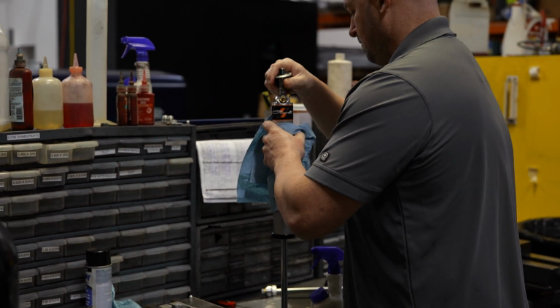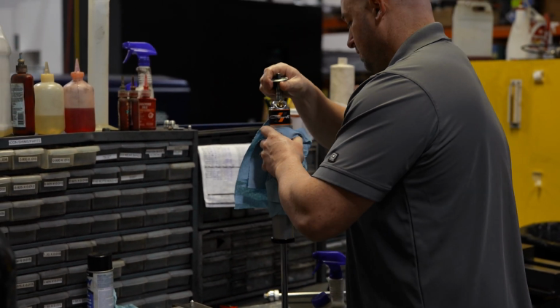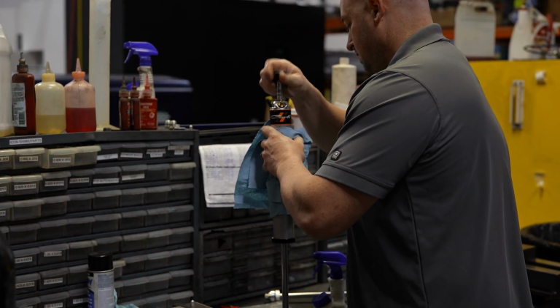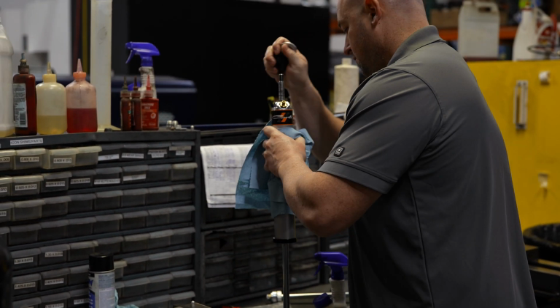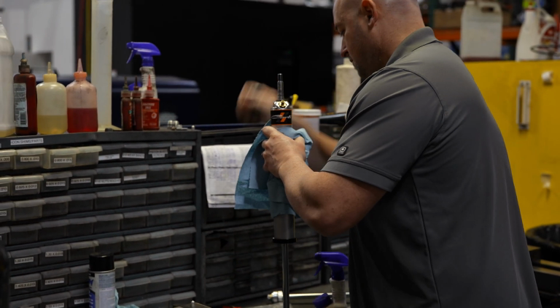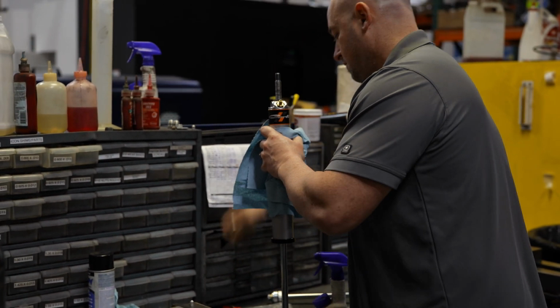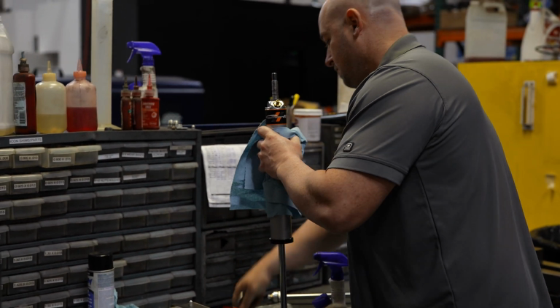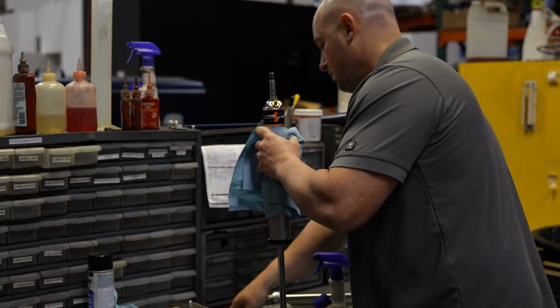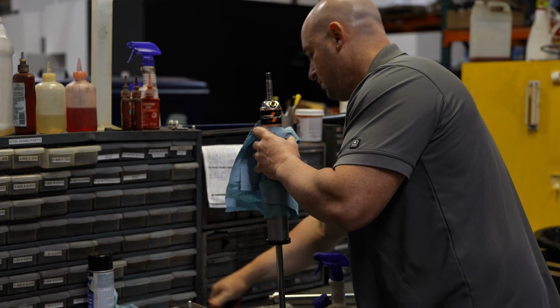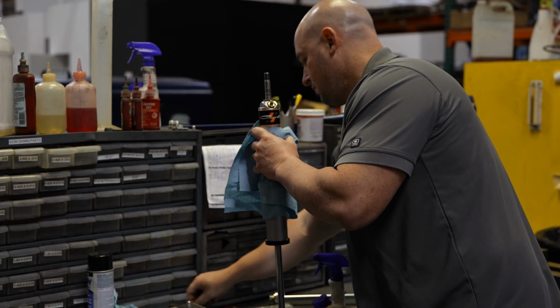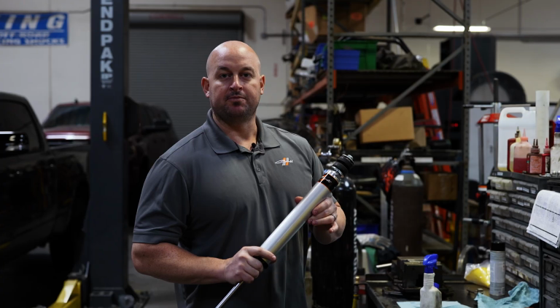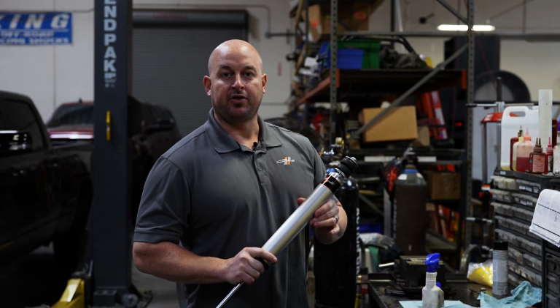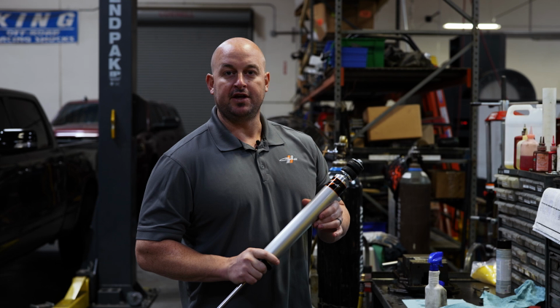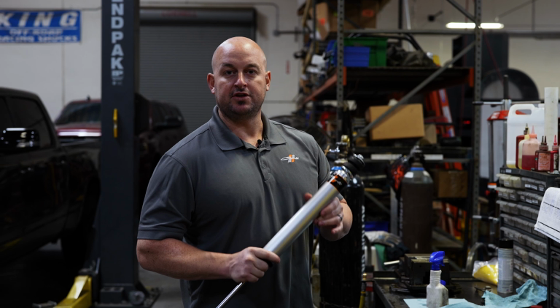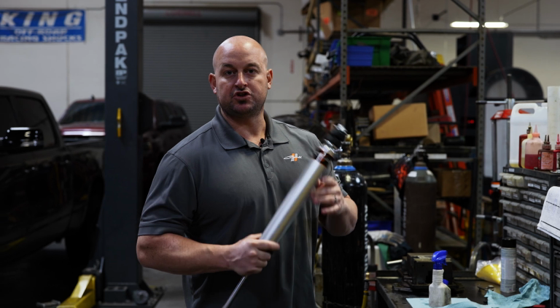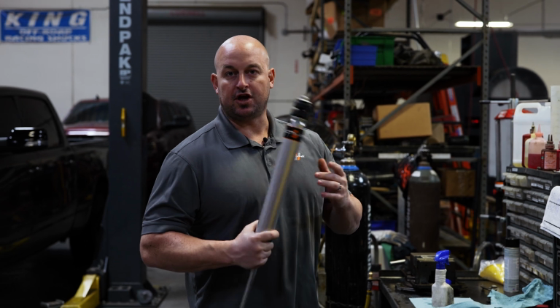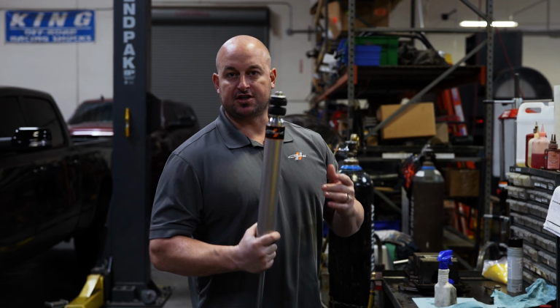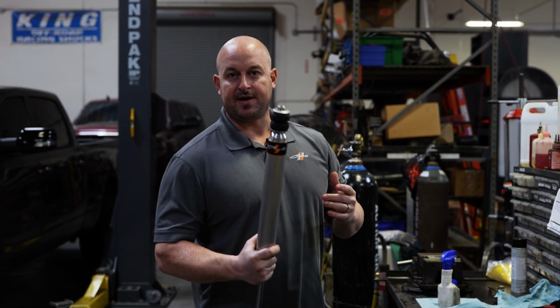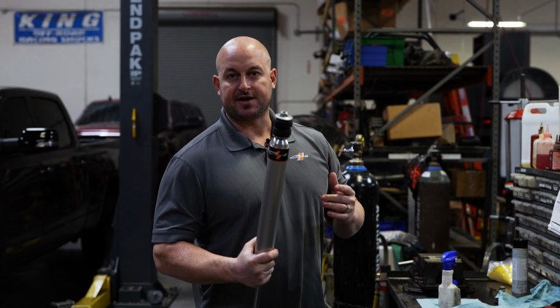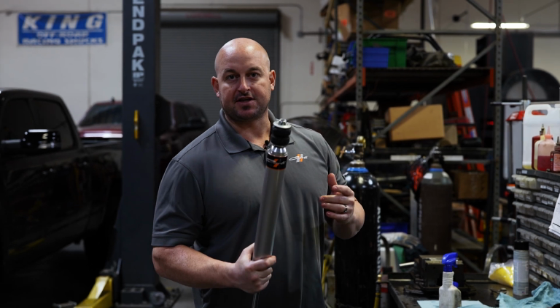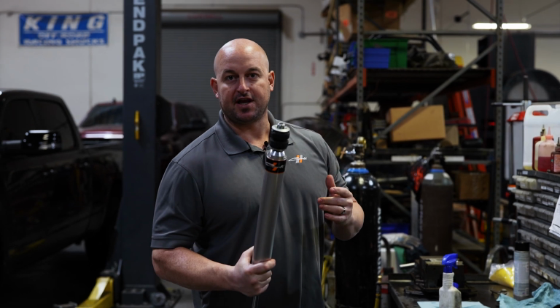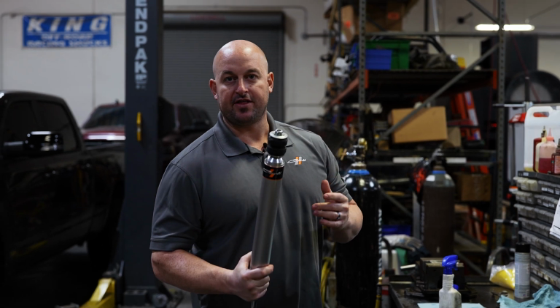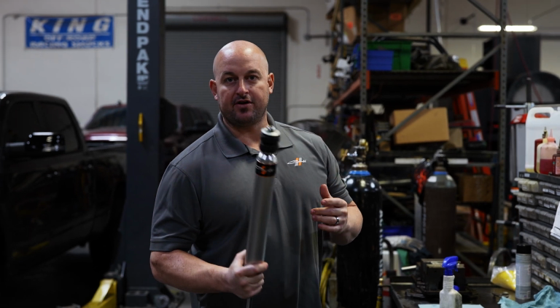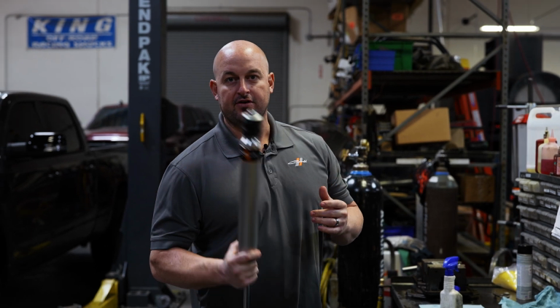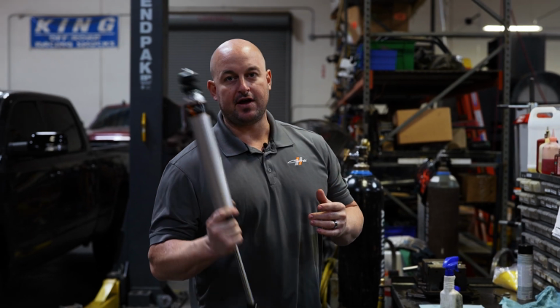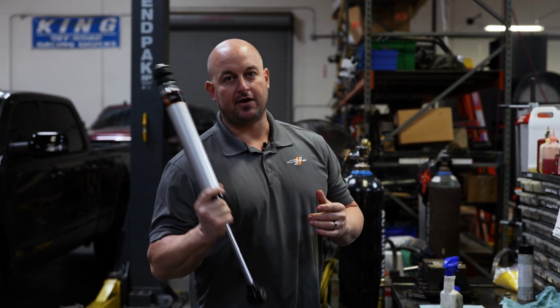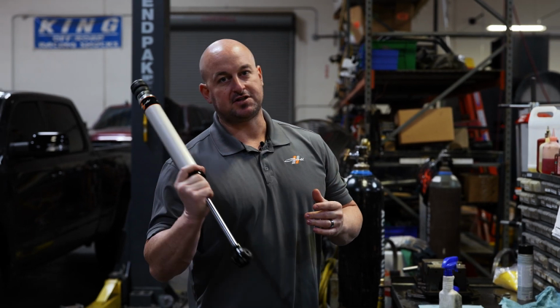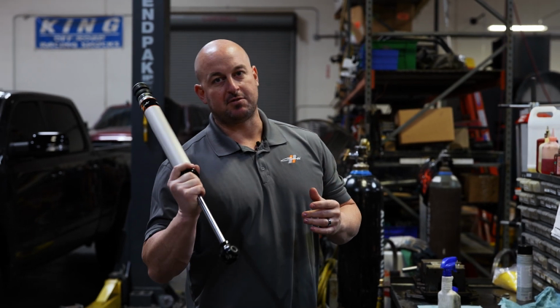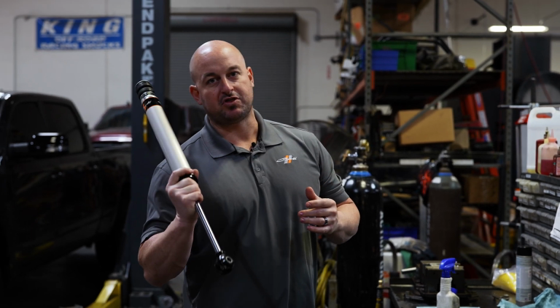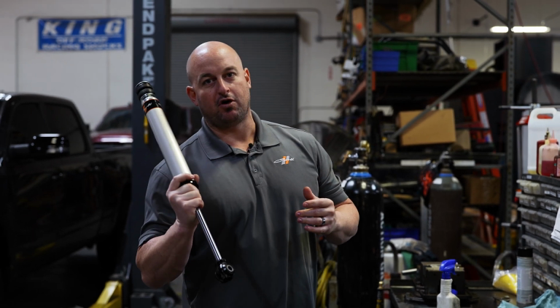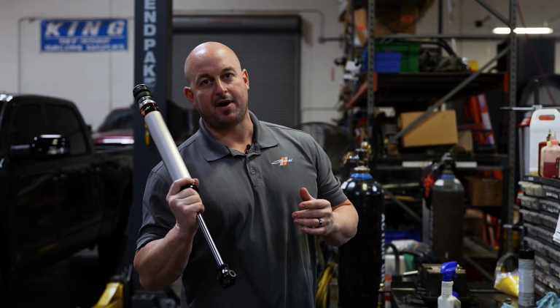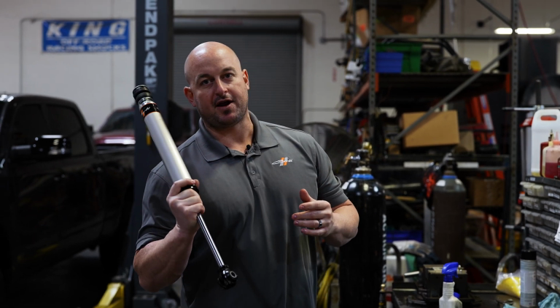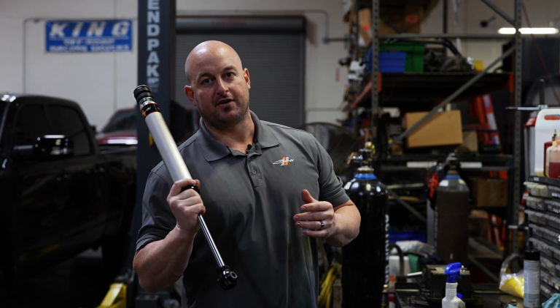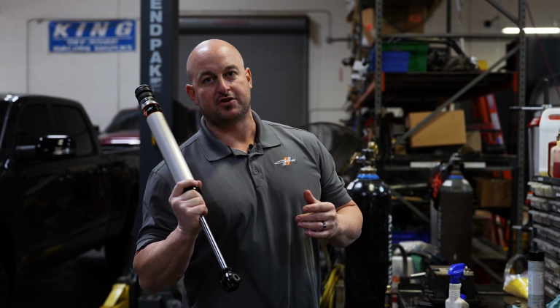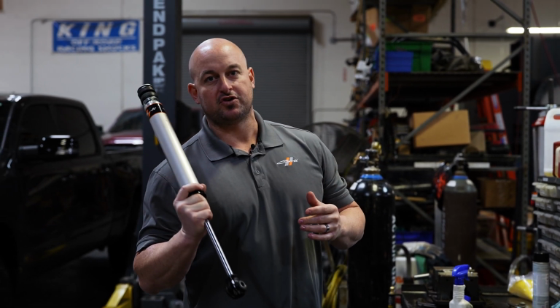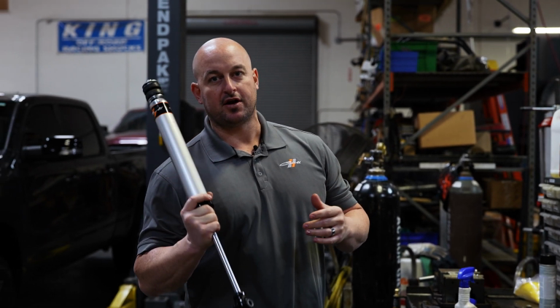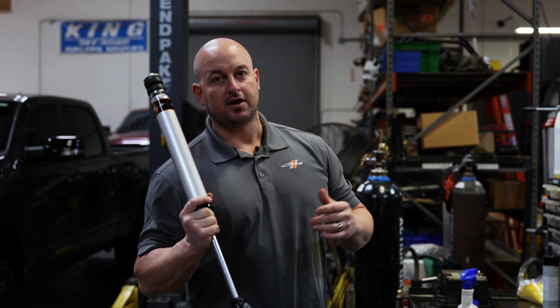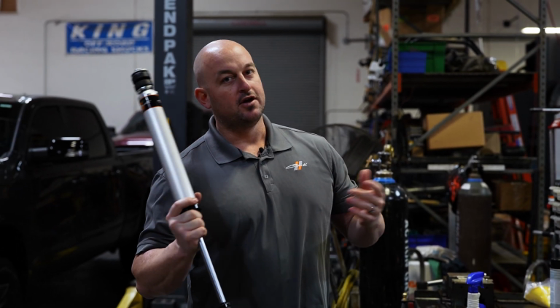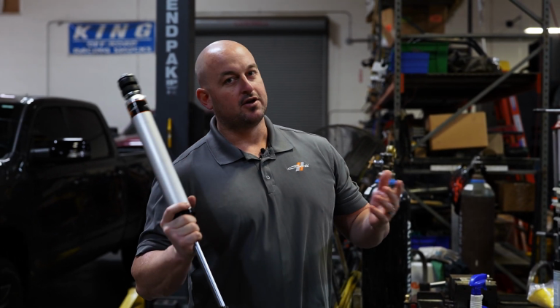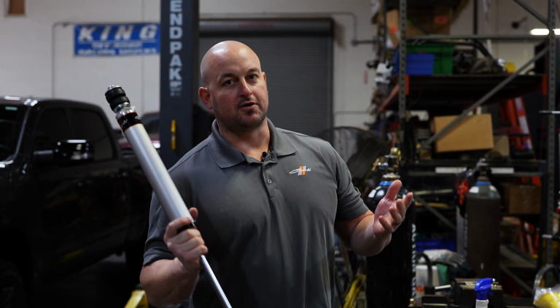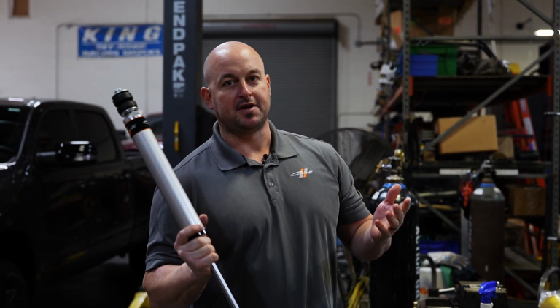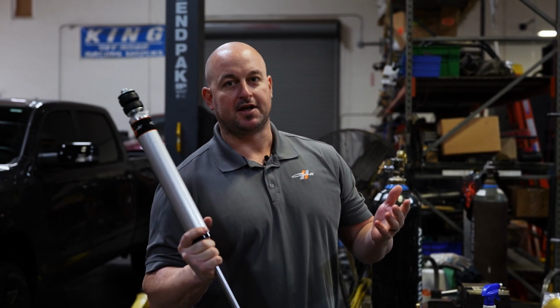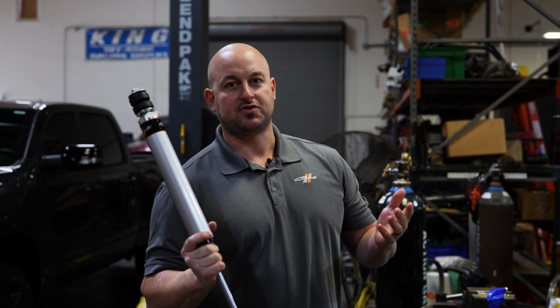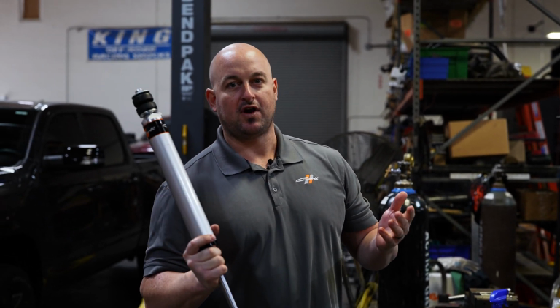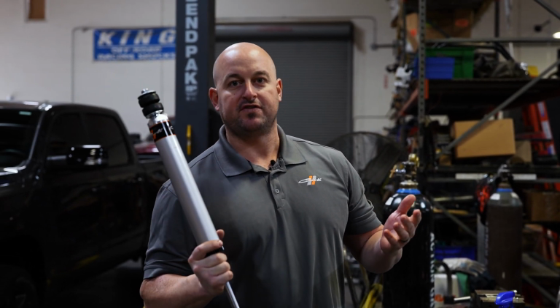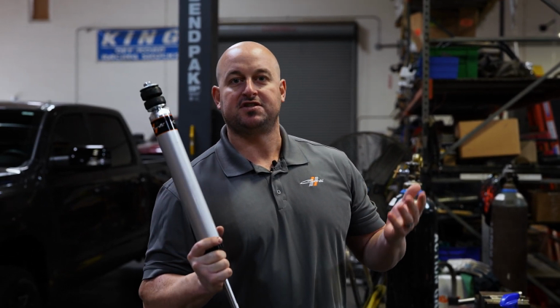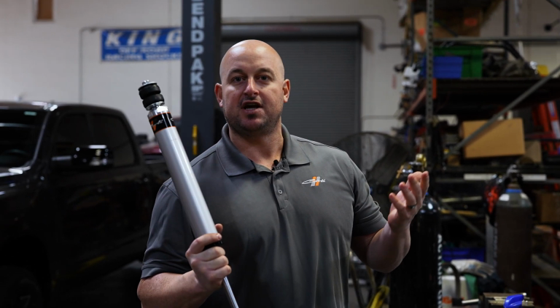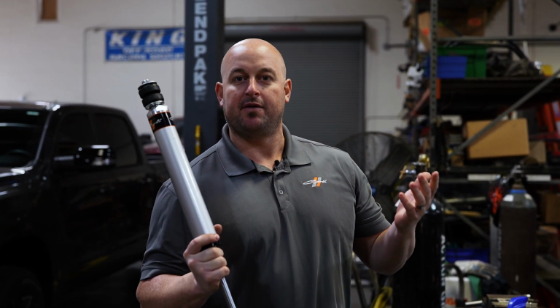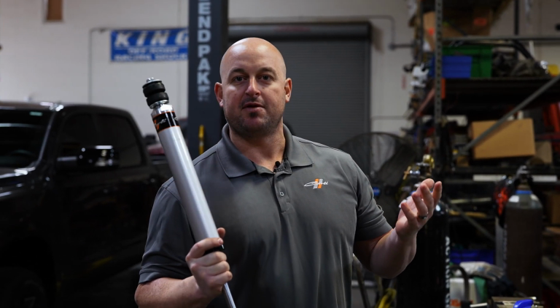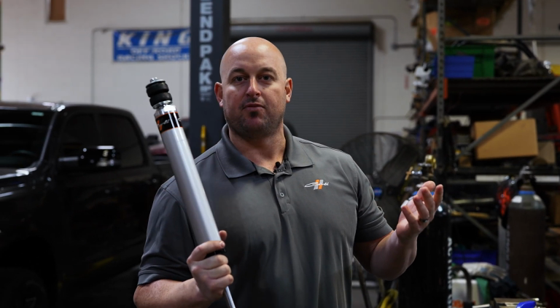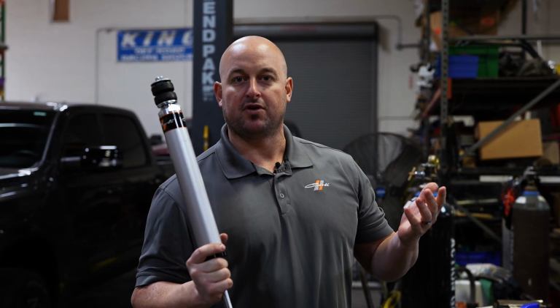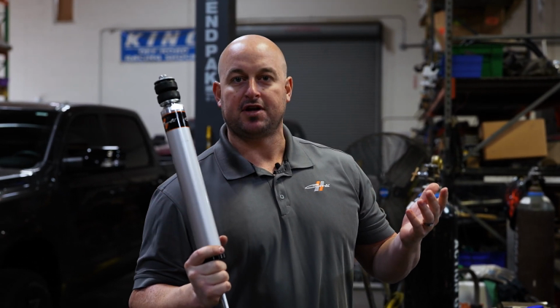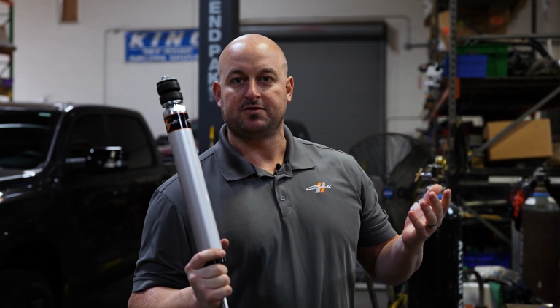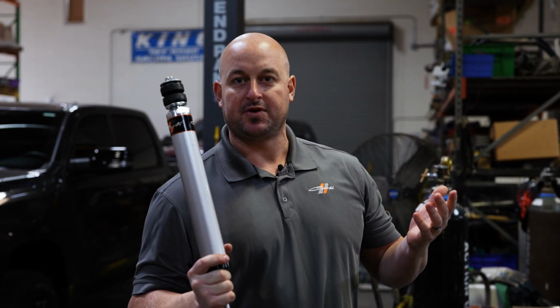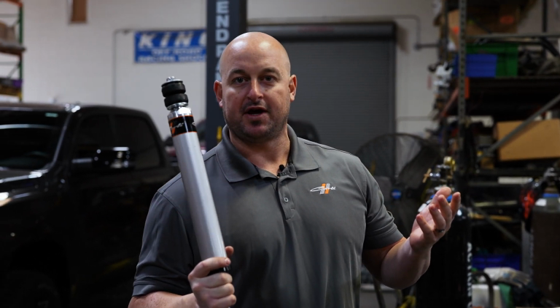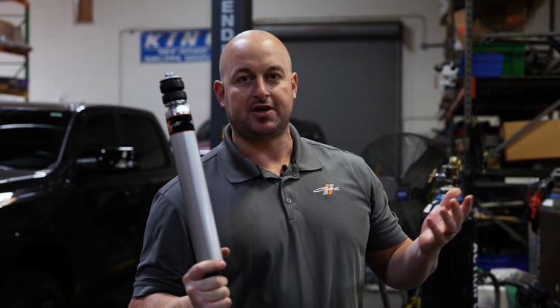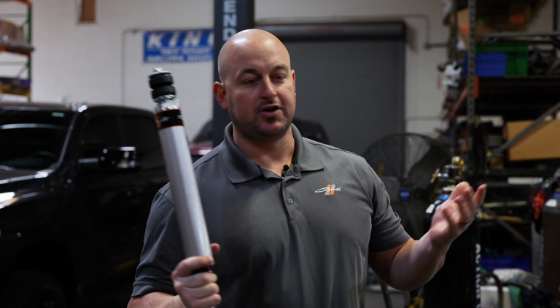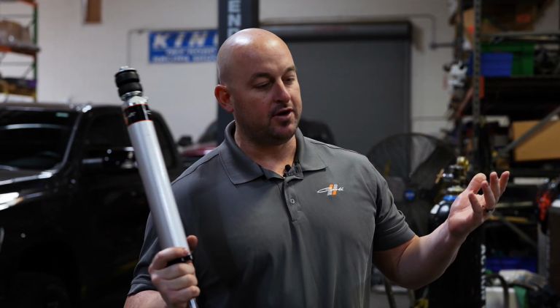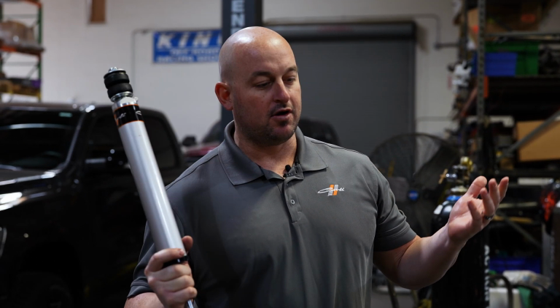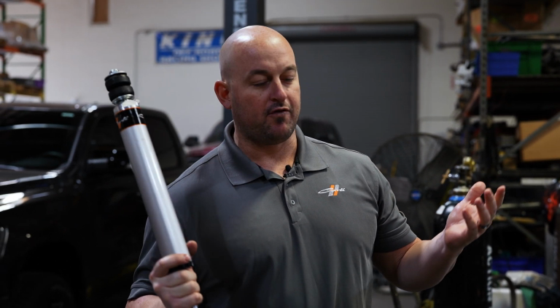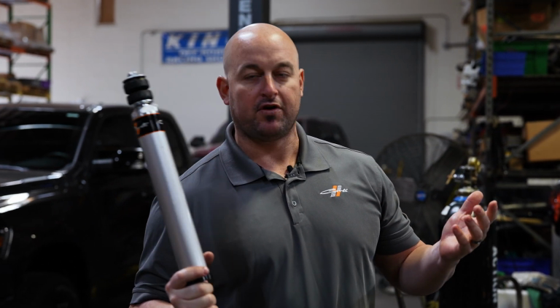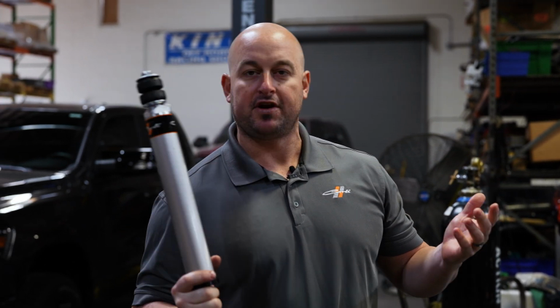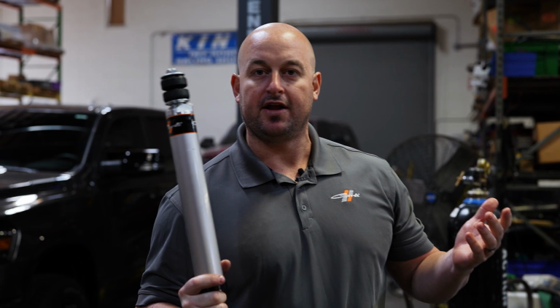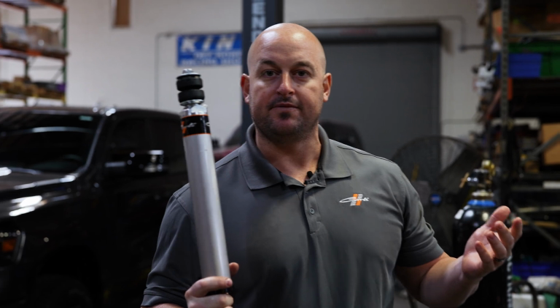With the tune revision complete, the shock's back together. Now it's time to throw it back on the truck, go test drive, and see how many more times we've got to do it — or if we're done.